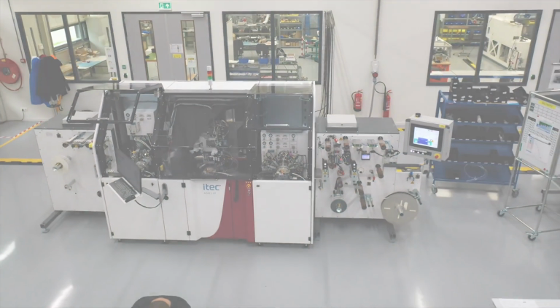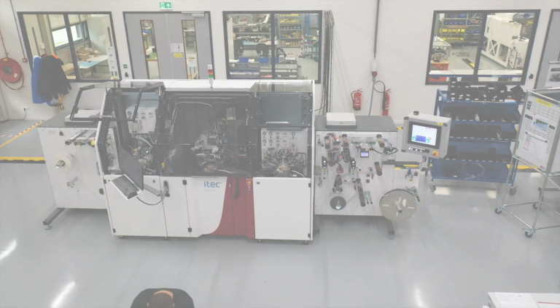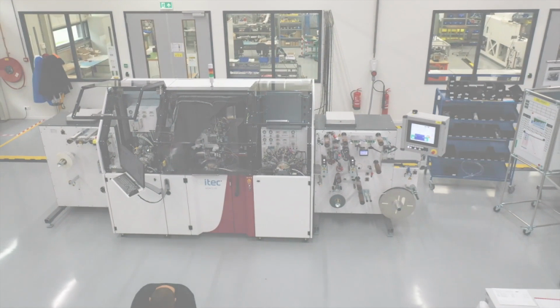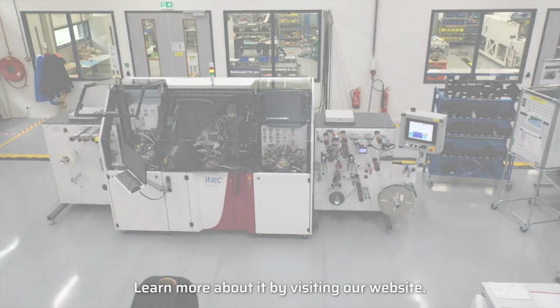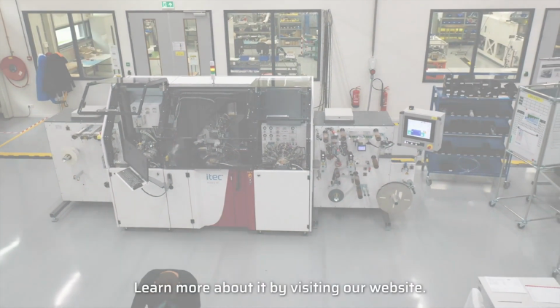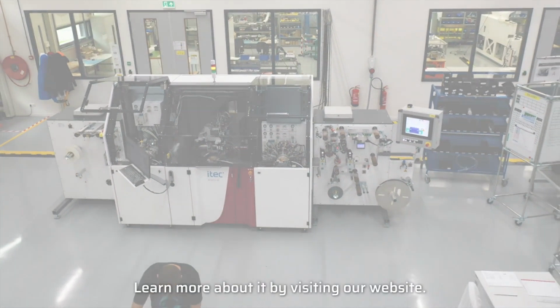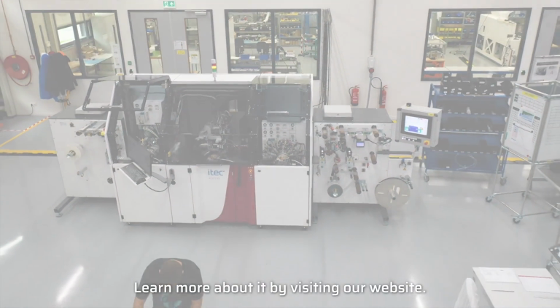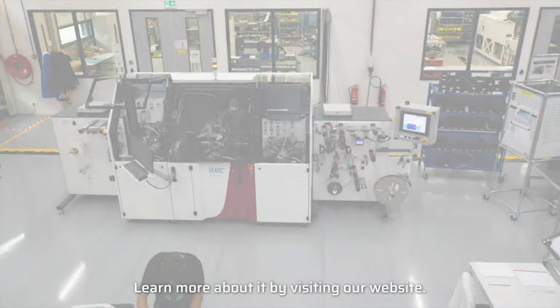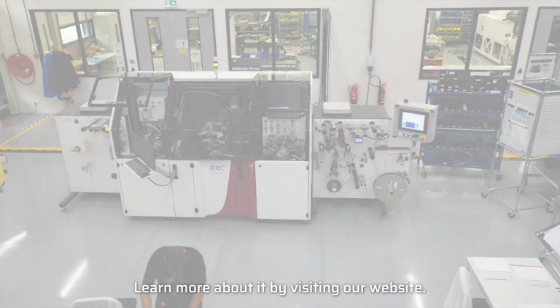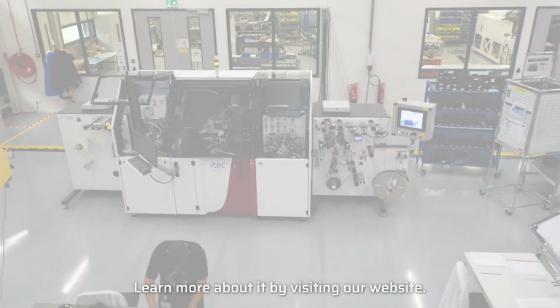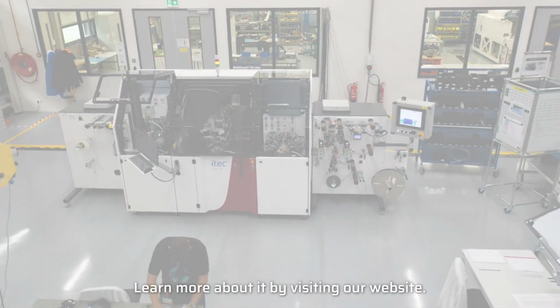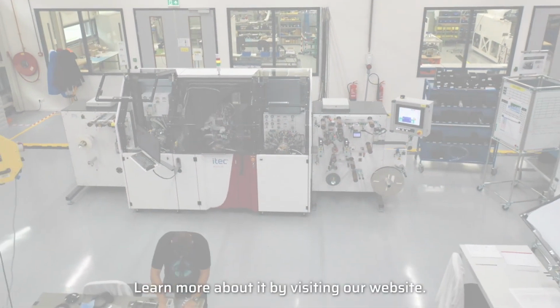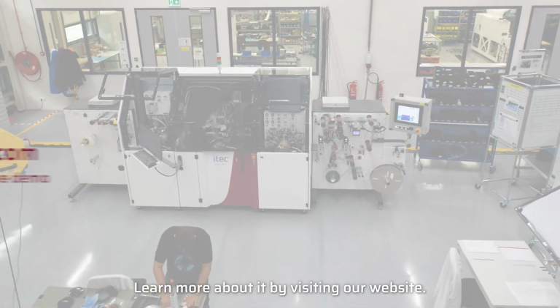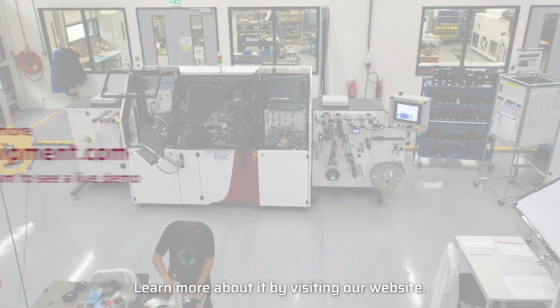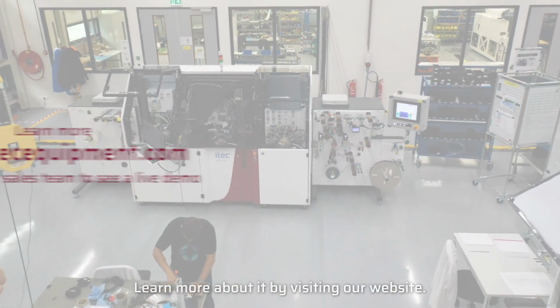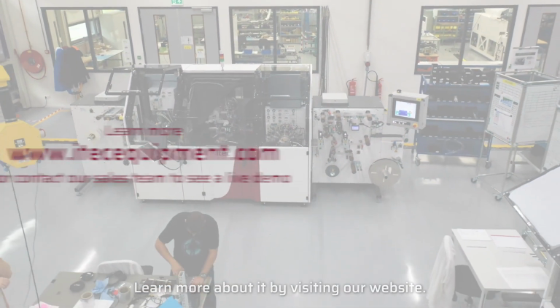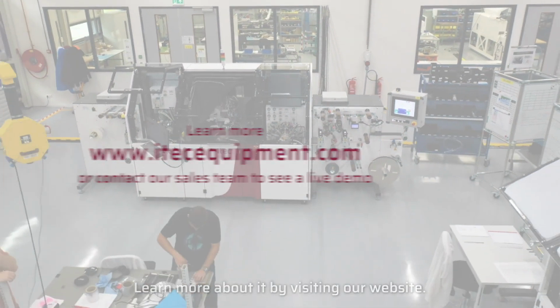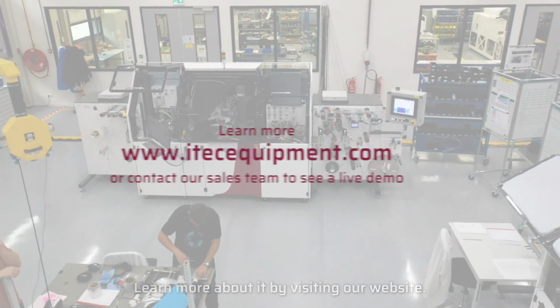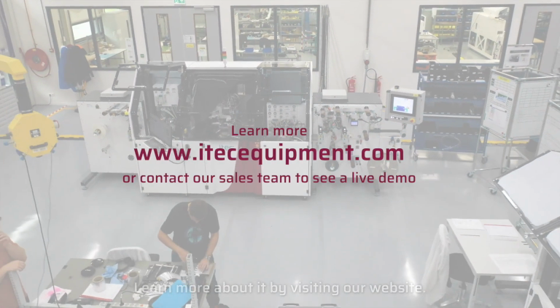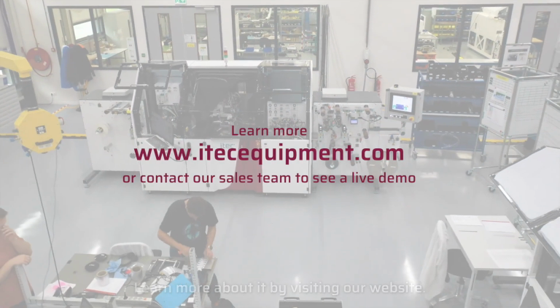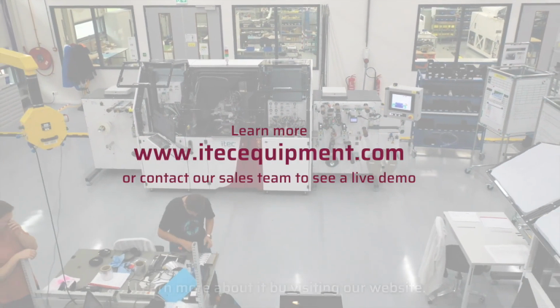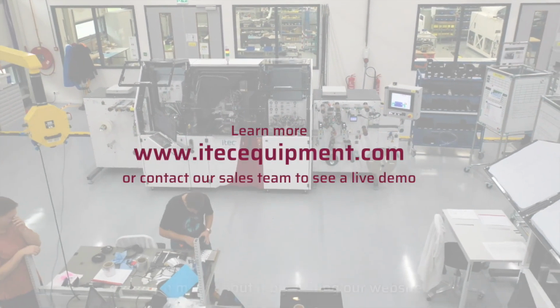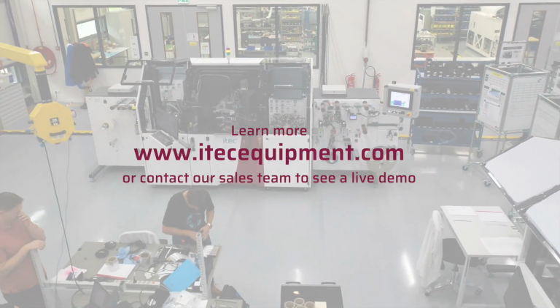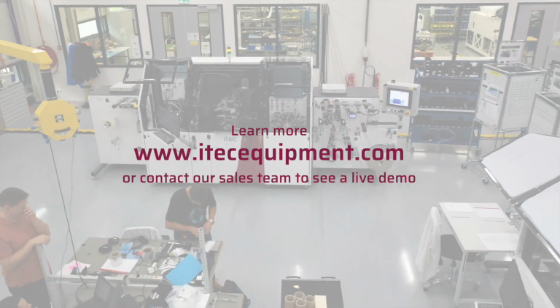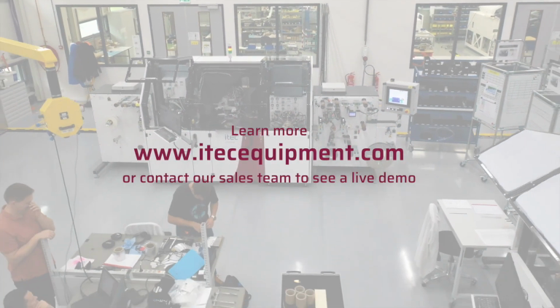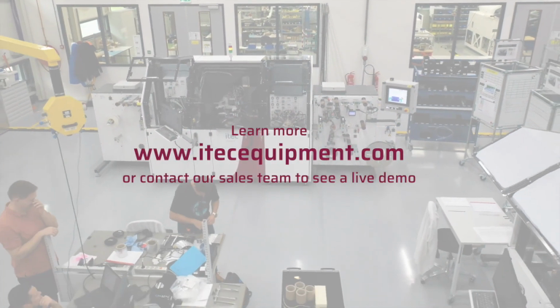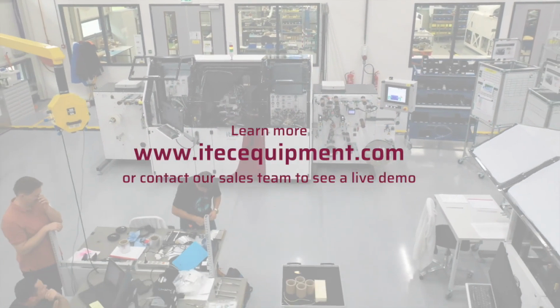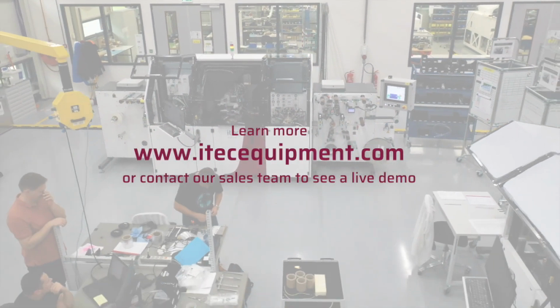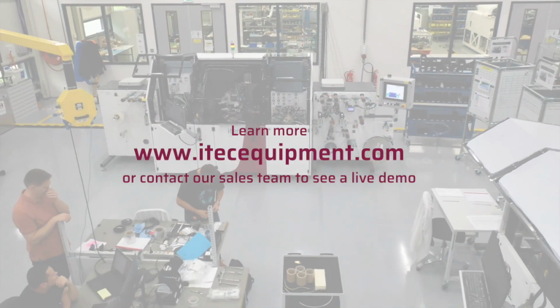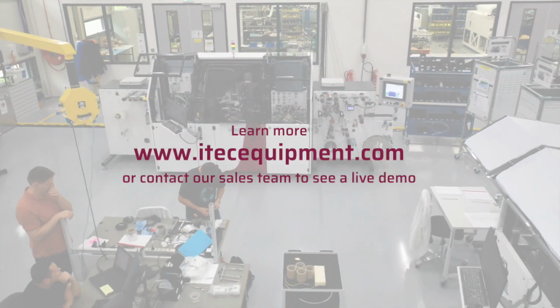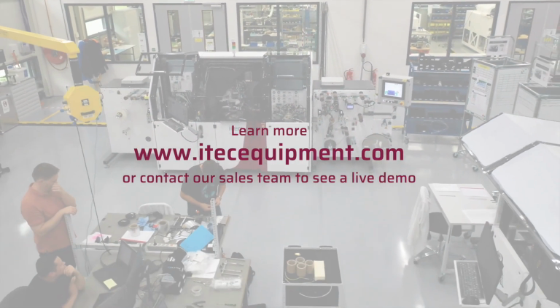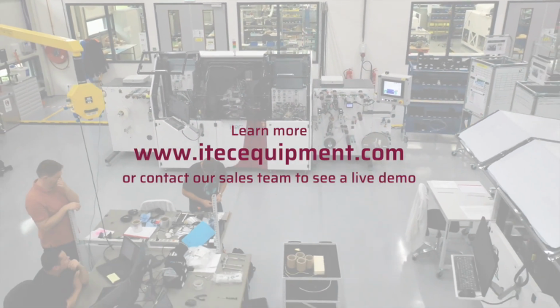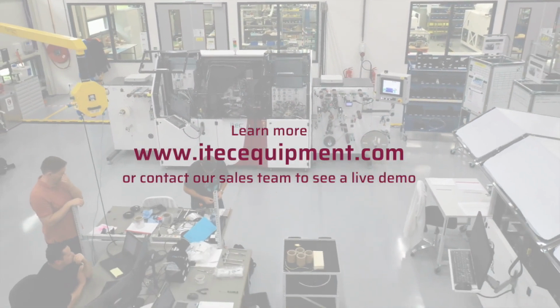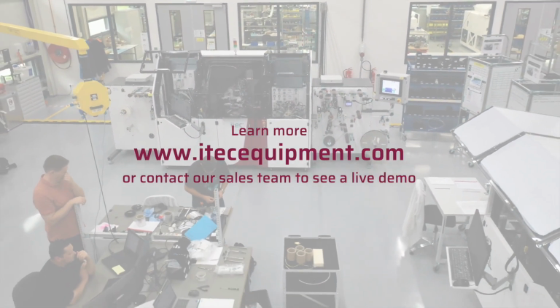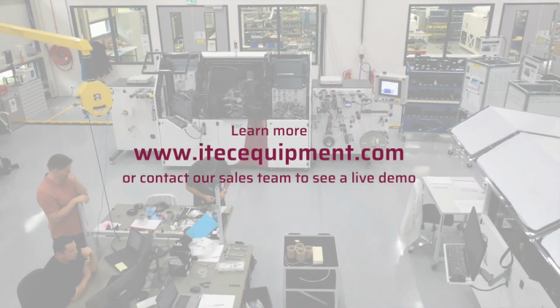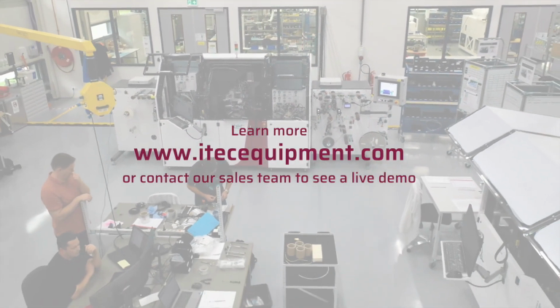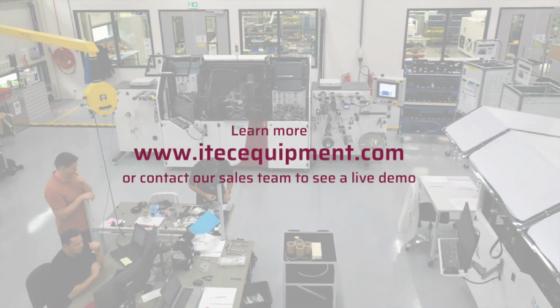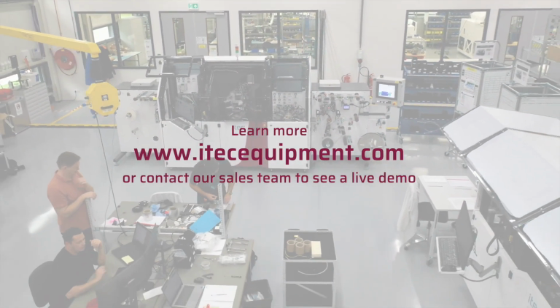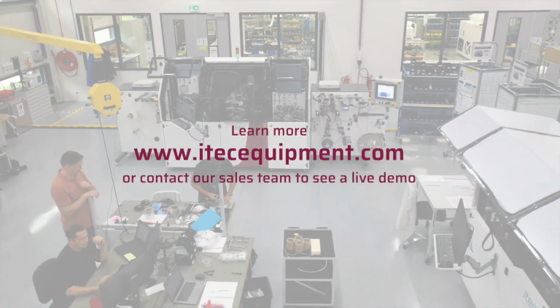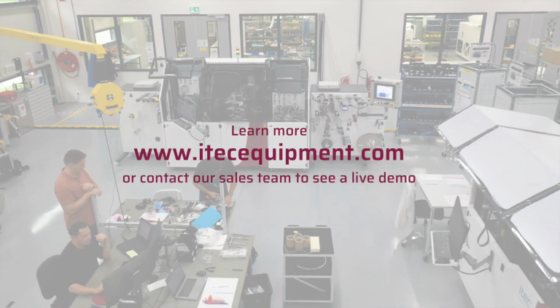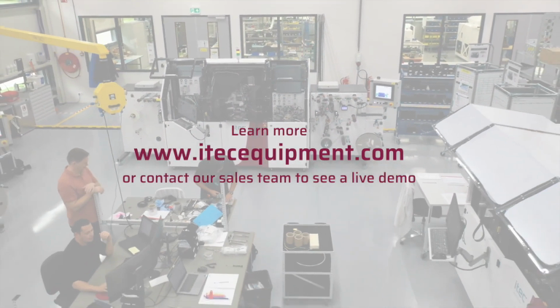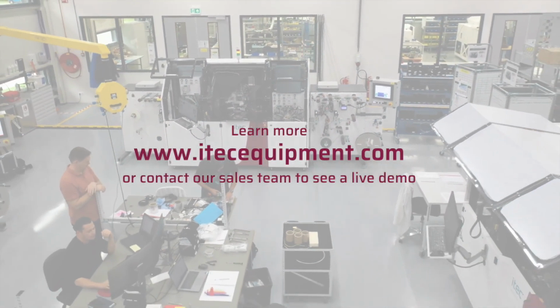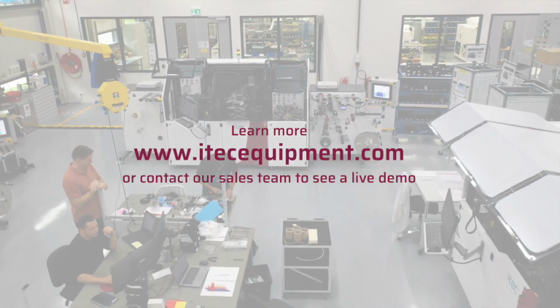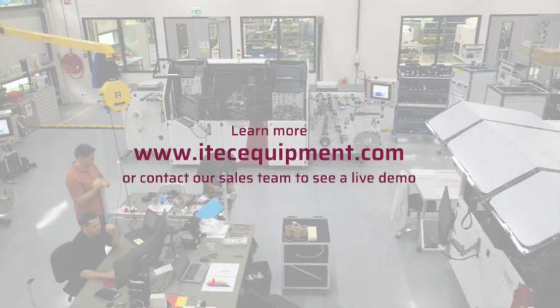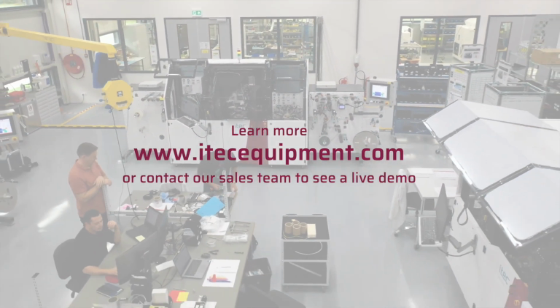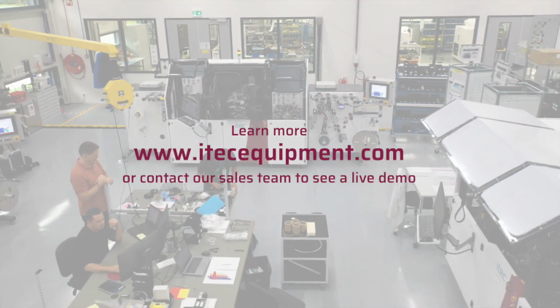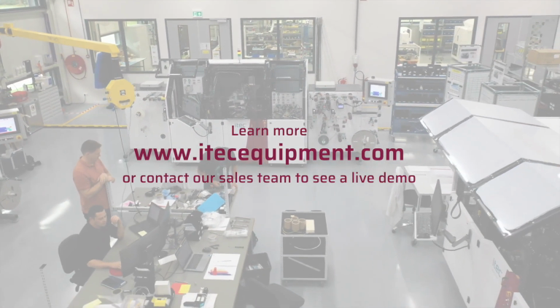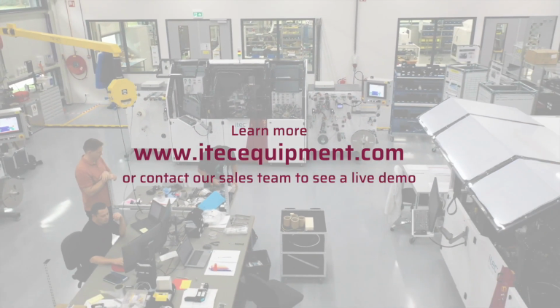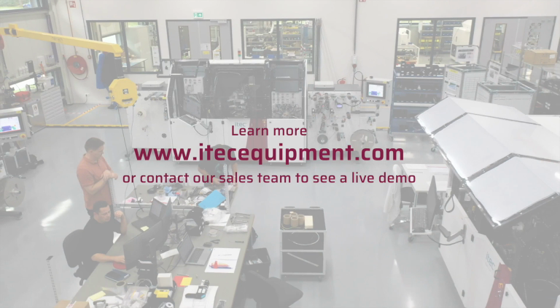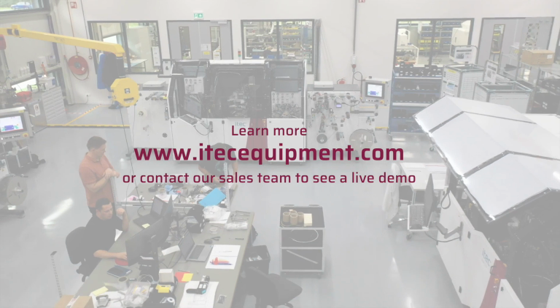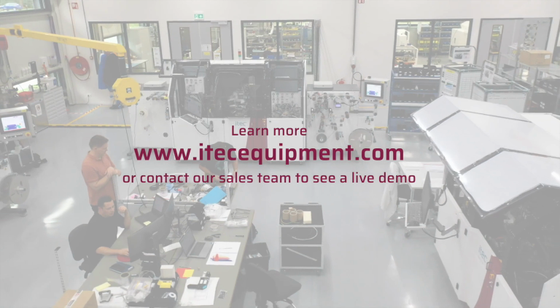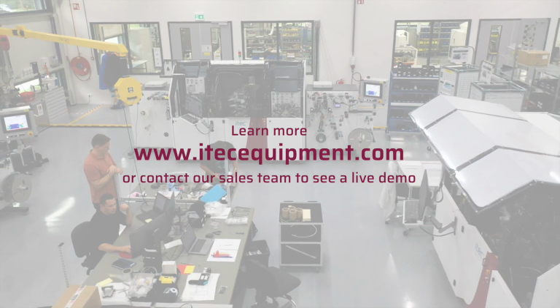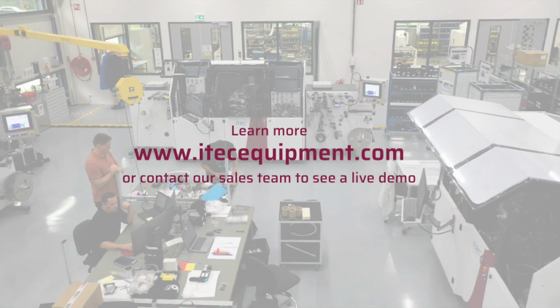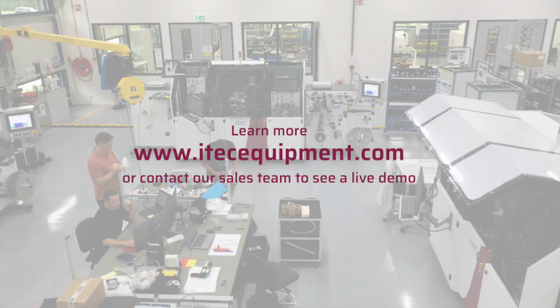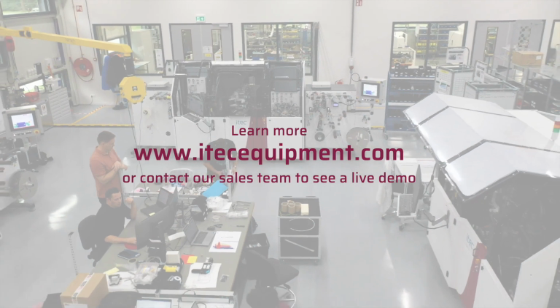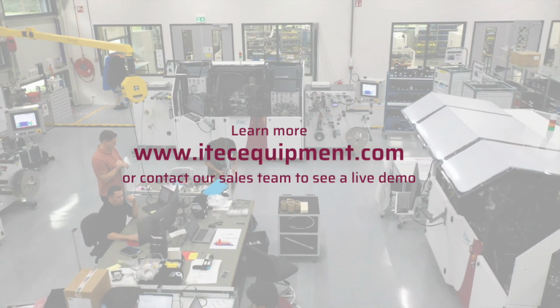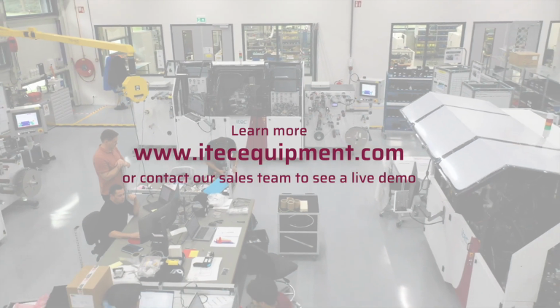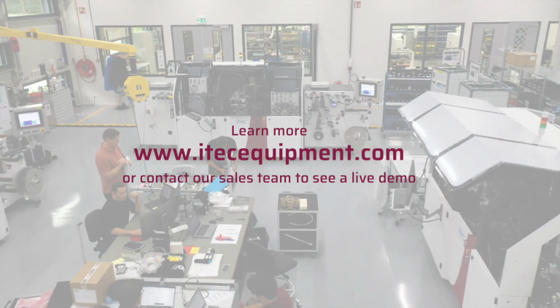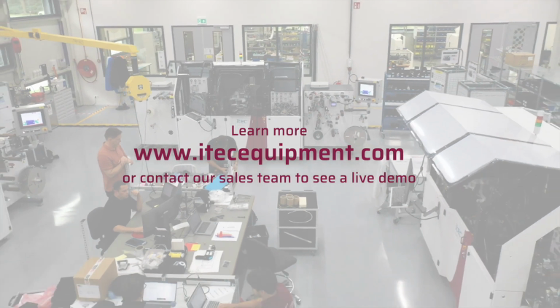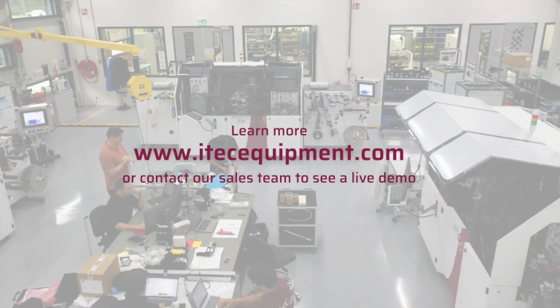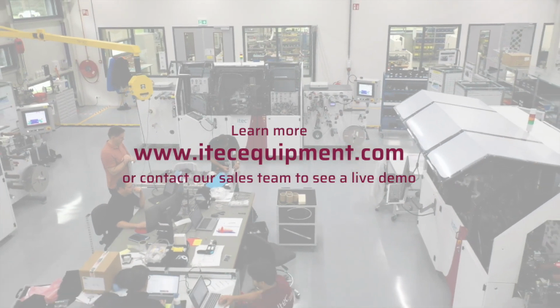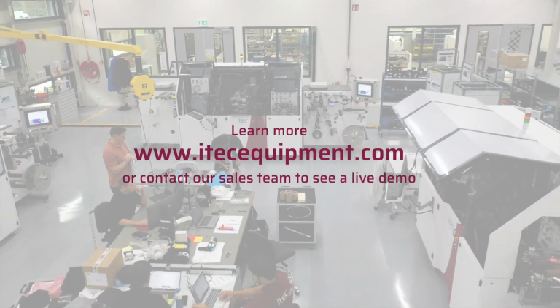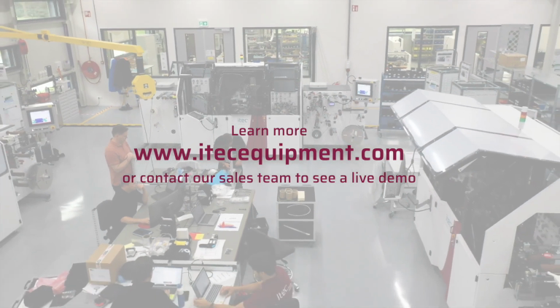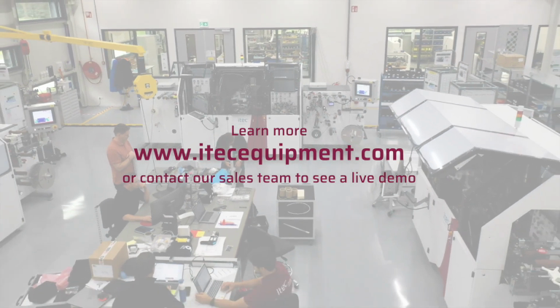Learn more by visiting our website itechequipment.com, or contact our sales team to see a live demo.